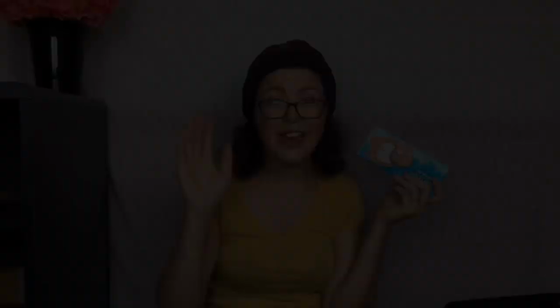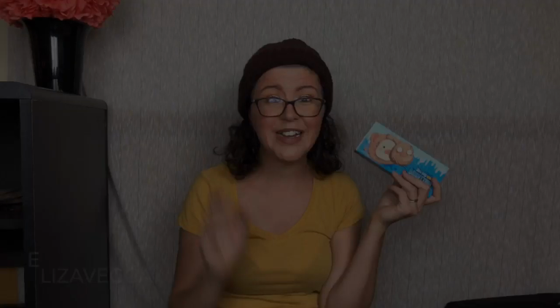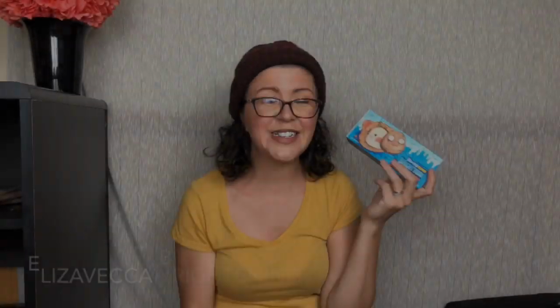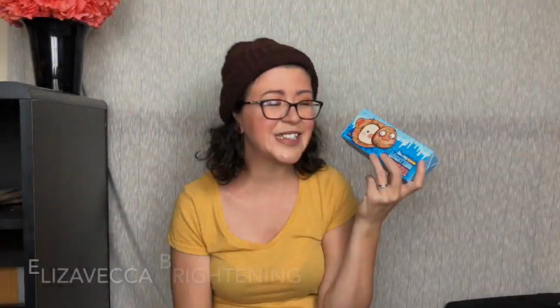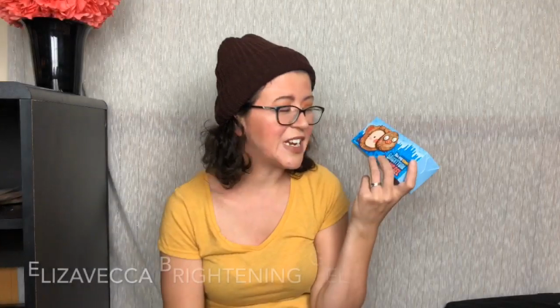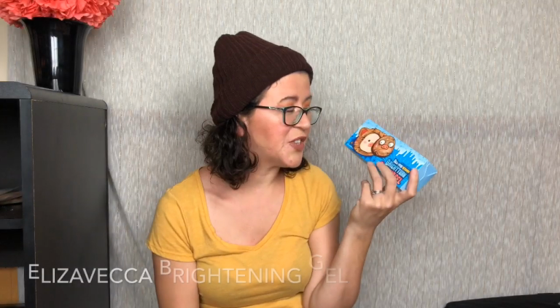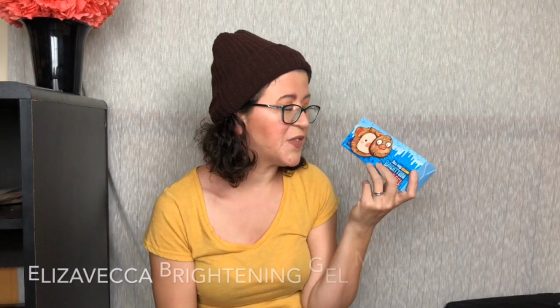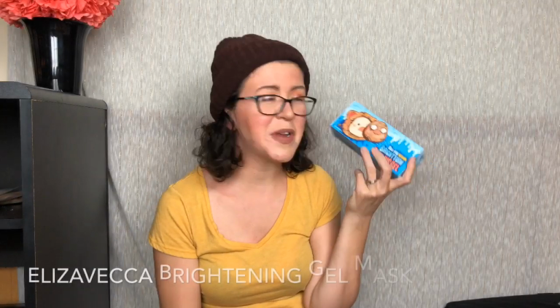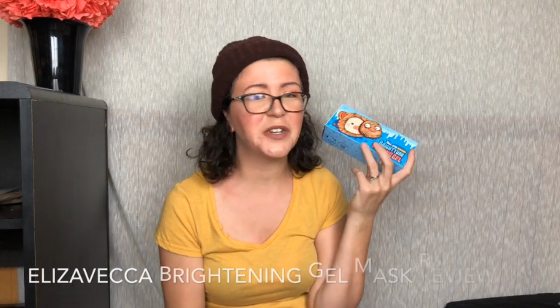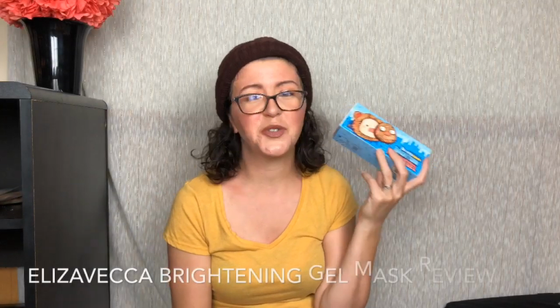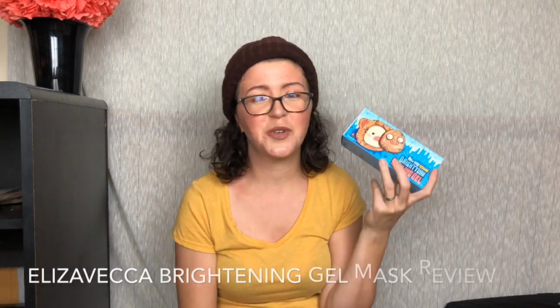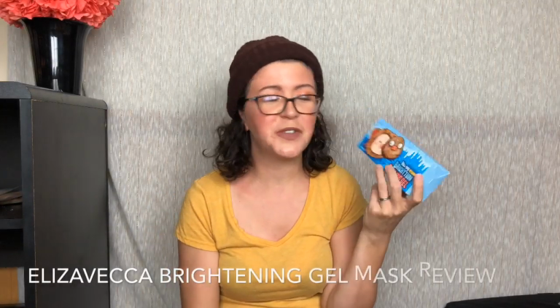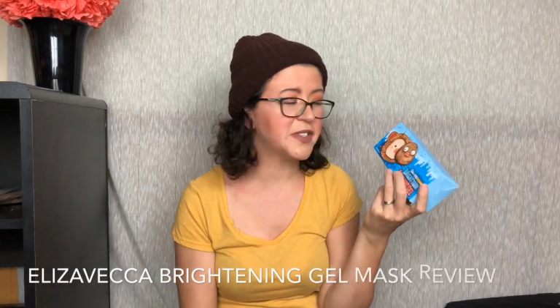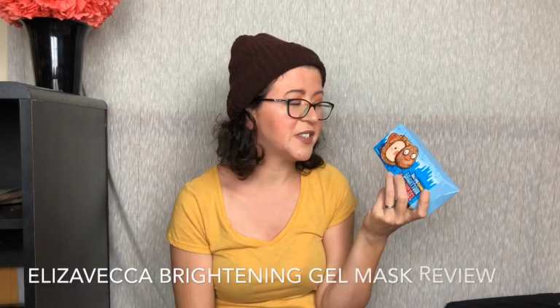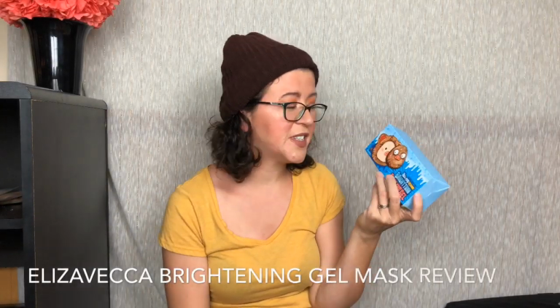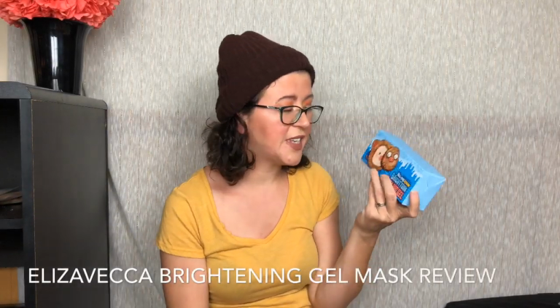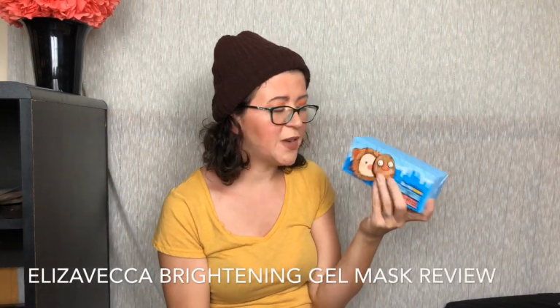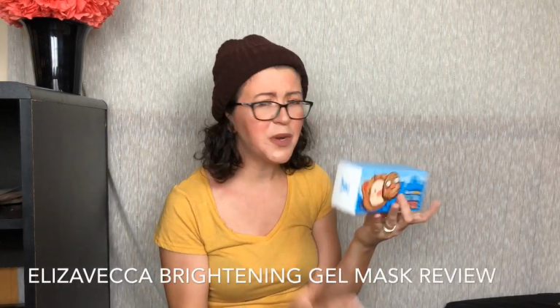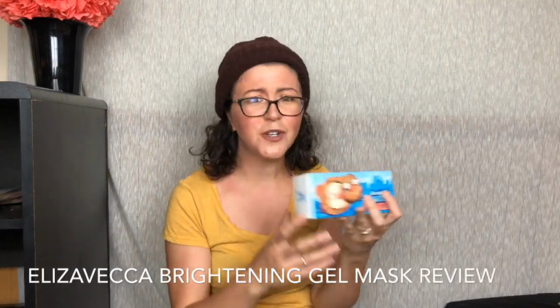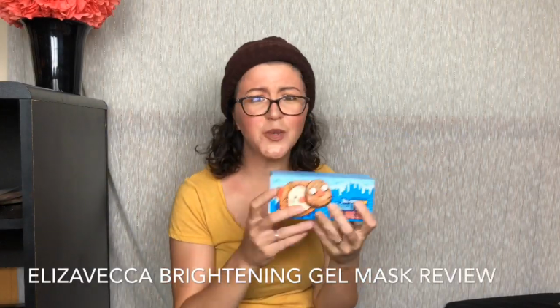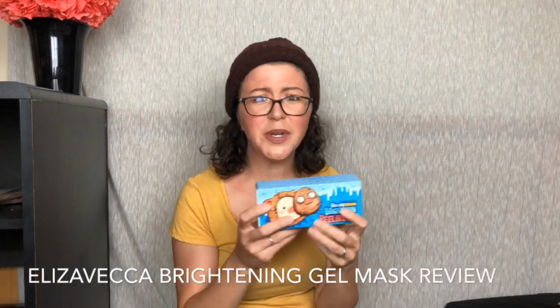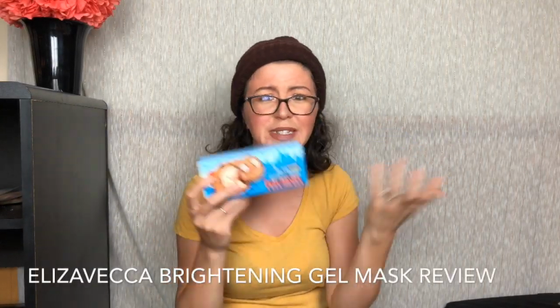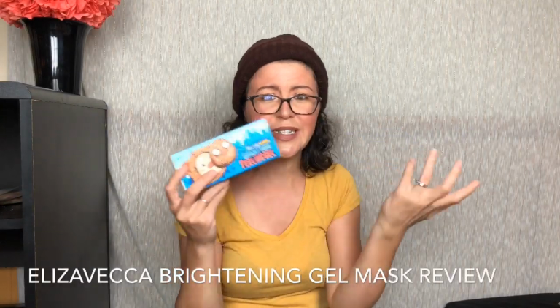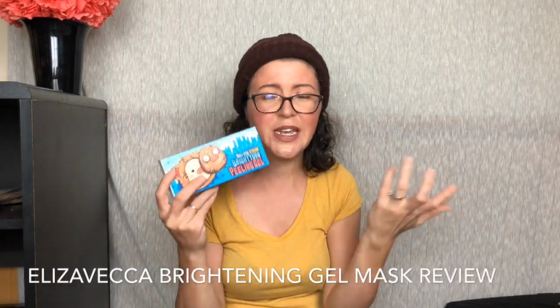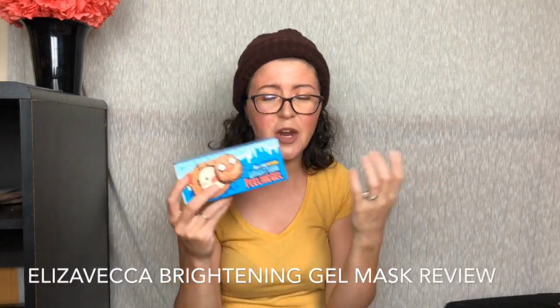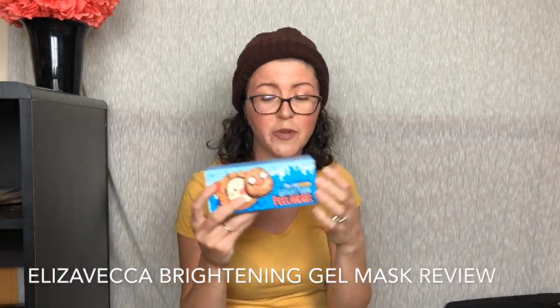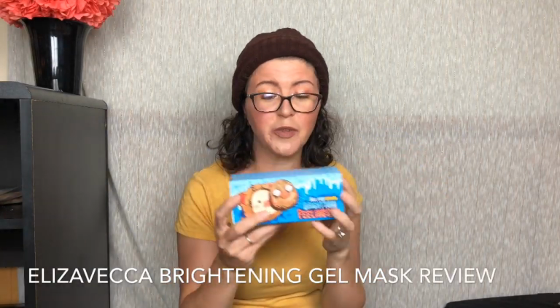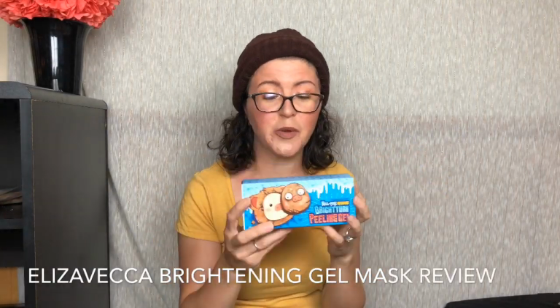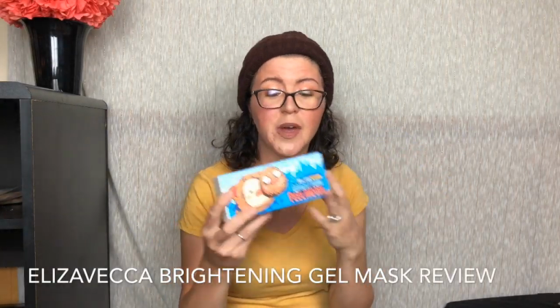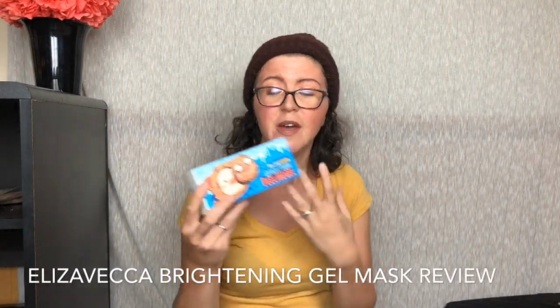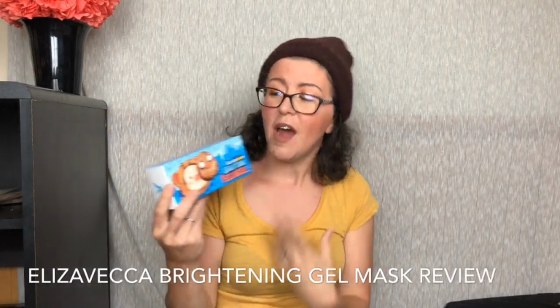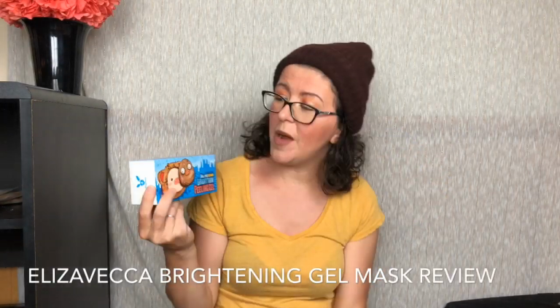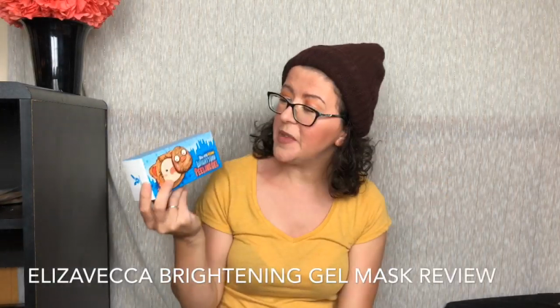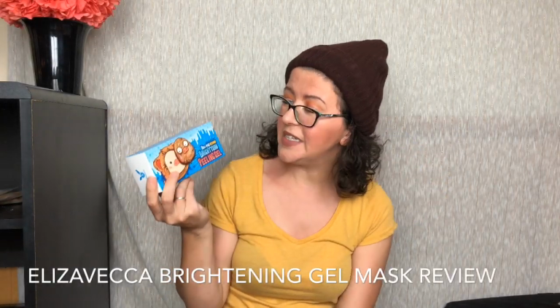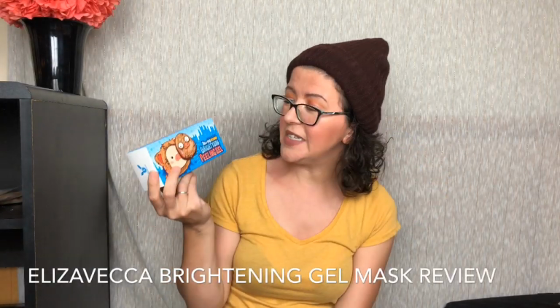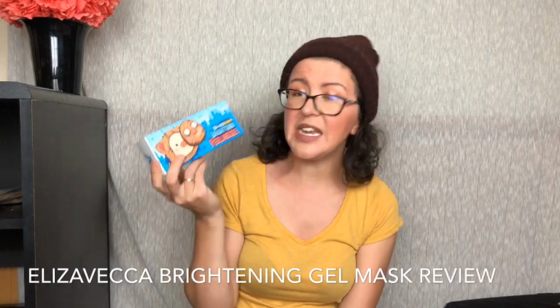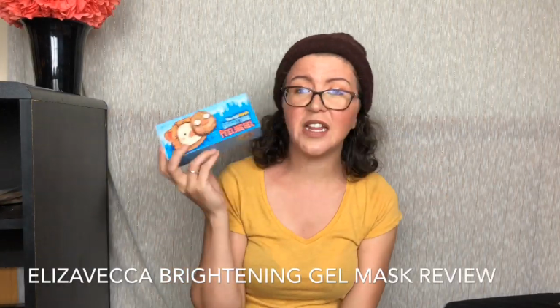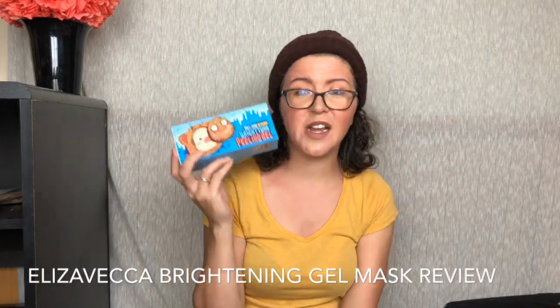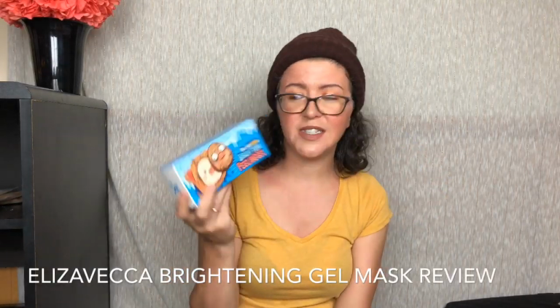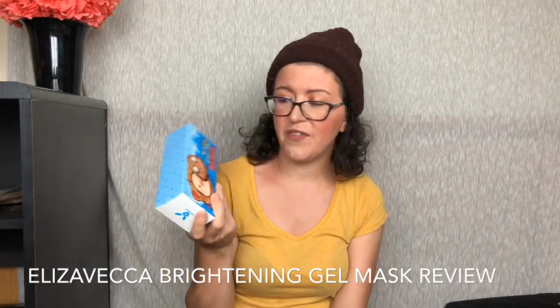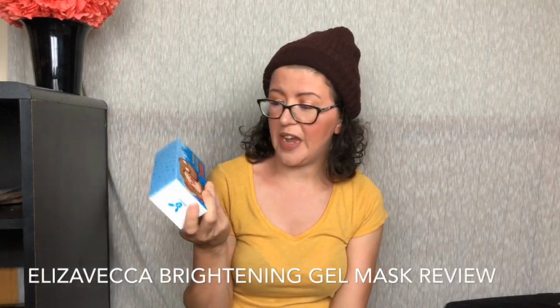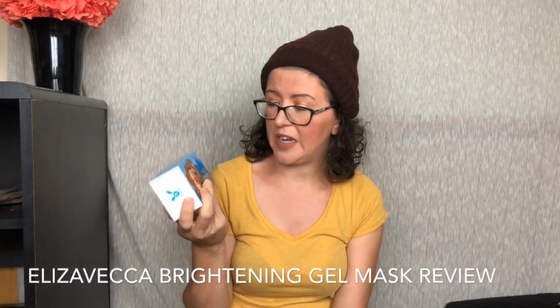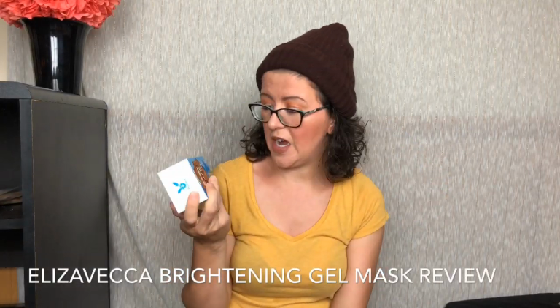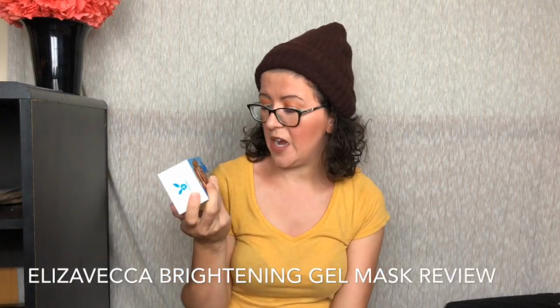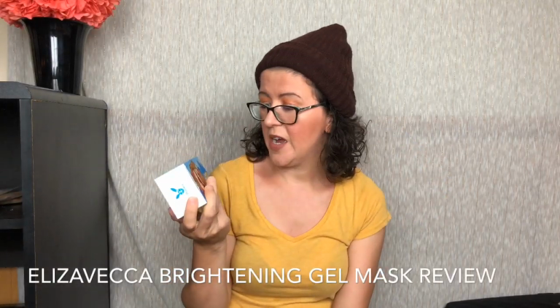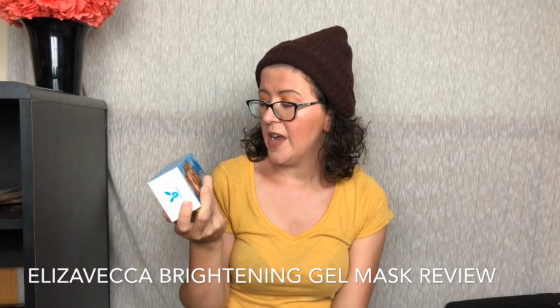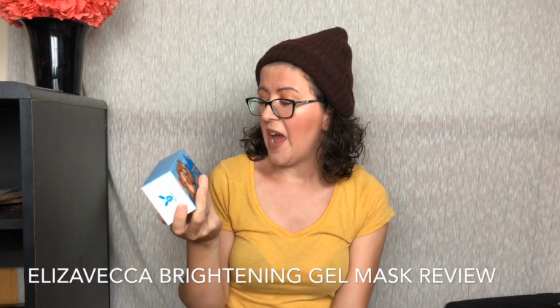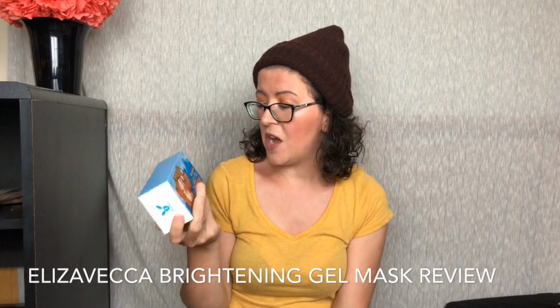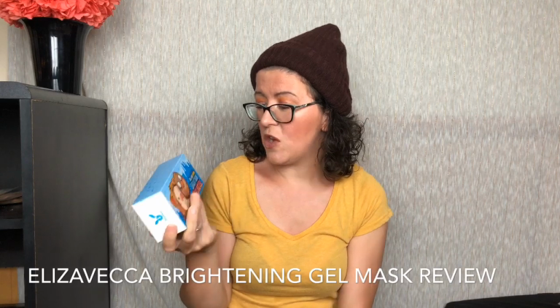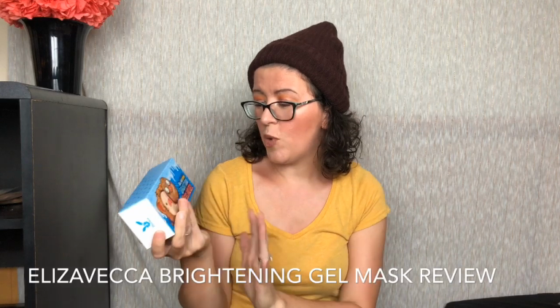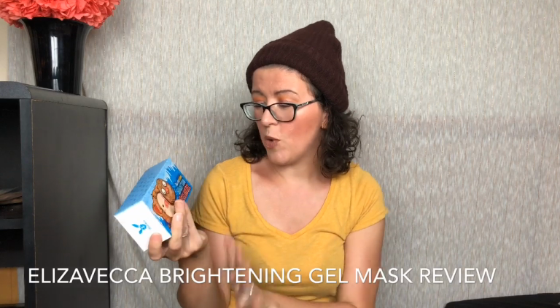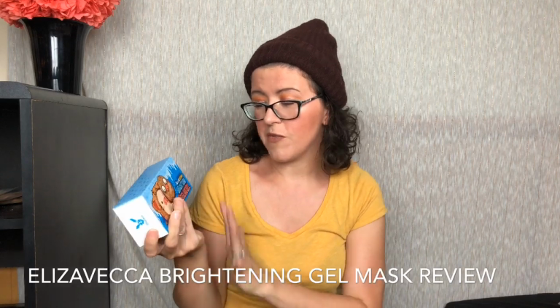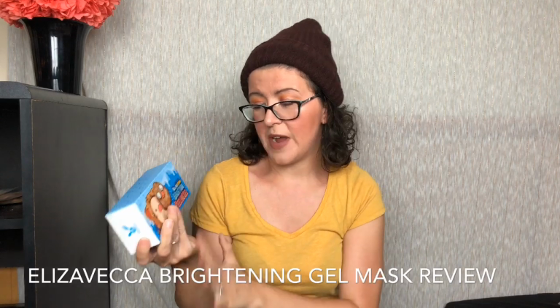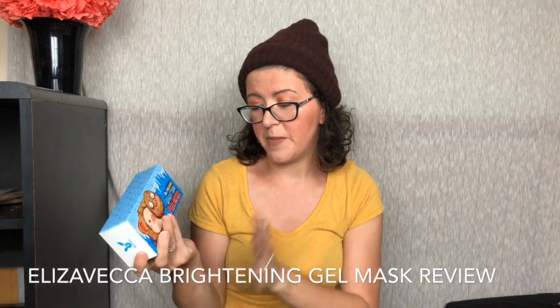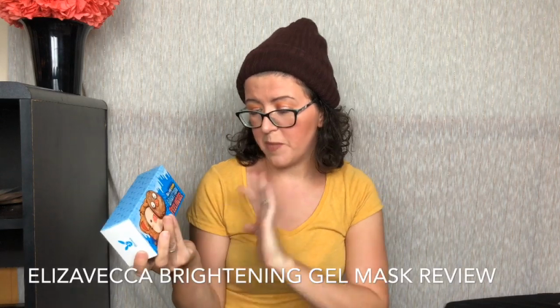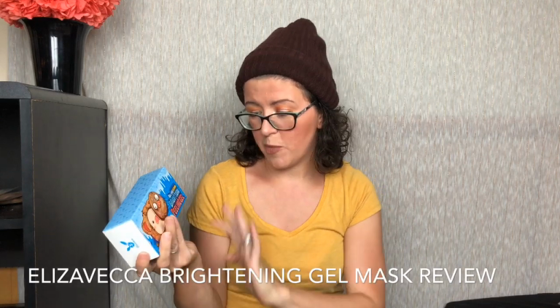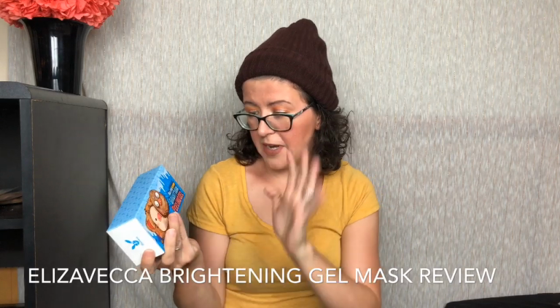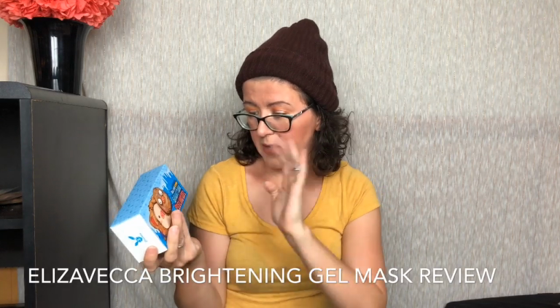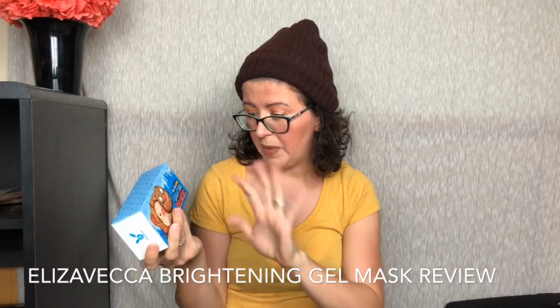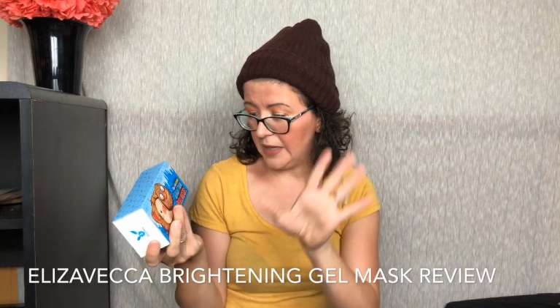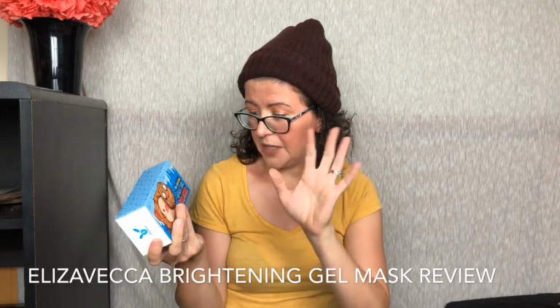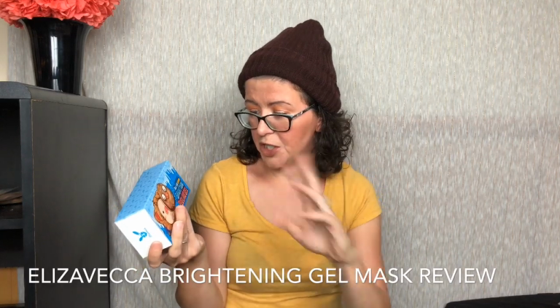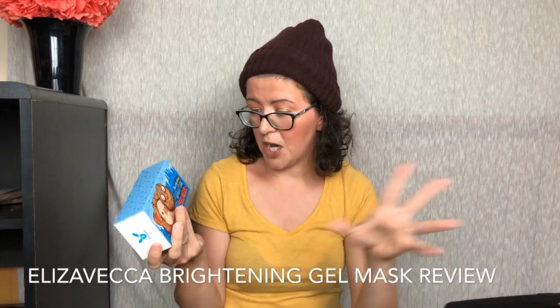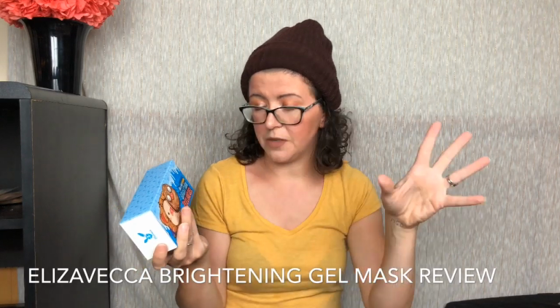Hey guys, it's Ashley from Radish Reviews and today we are doing a skincare review. This is the Eliza Vecca Hell Pour Vitamin Brightening Peeling Gel.